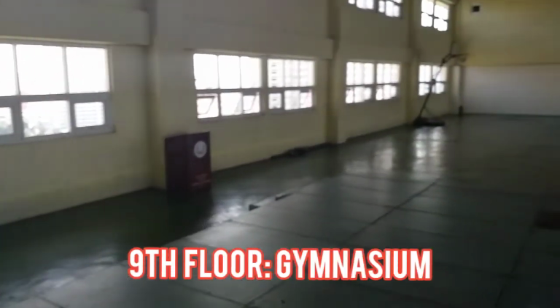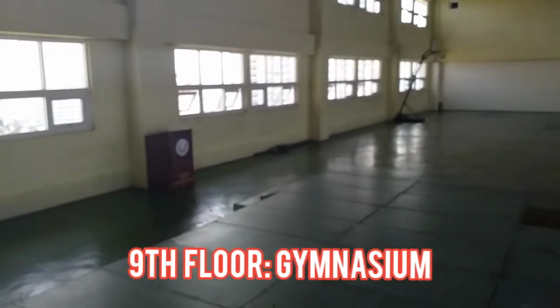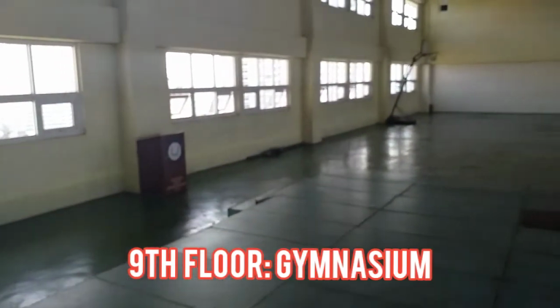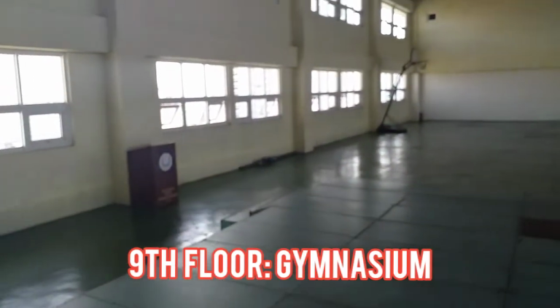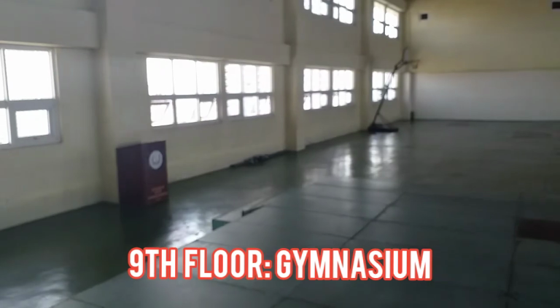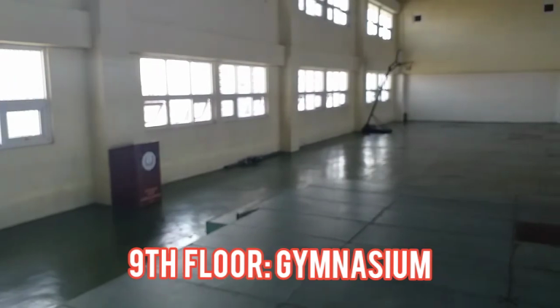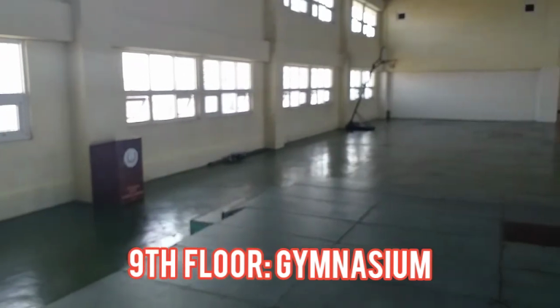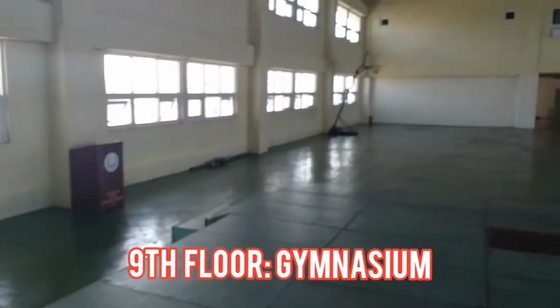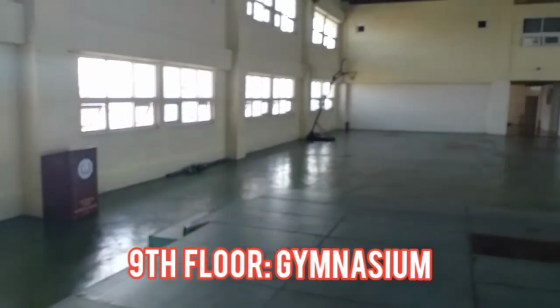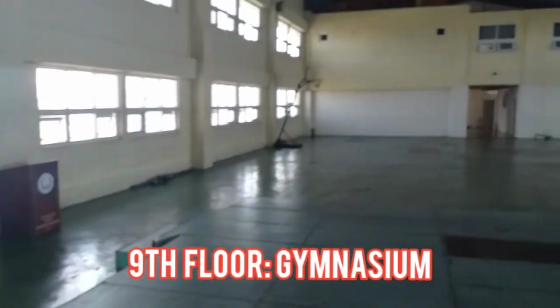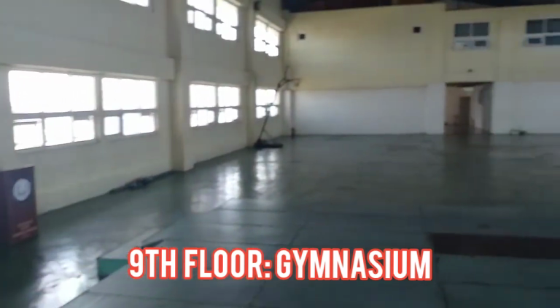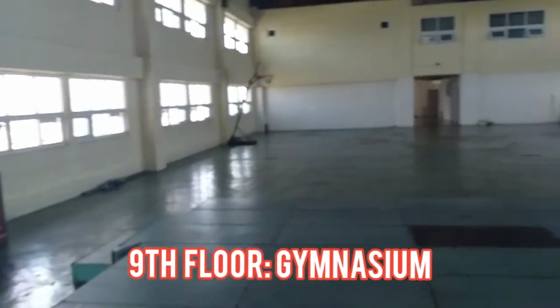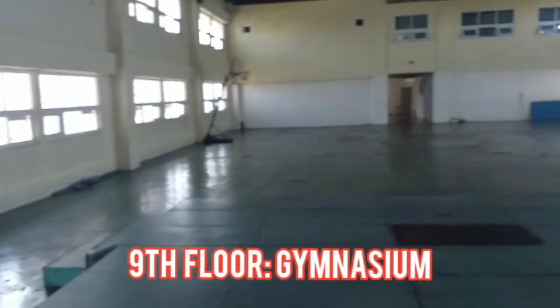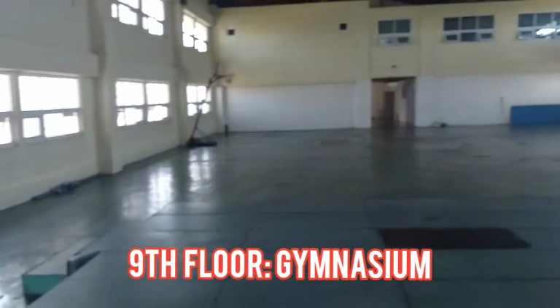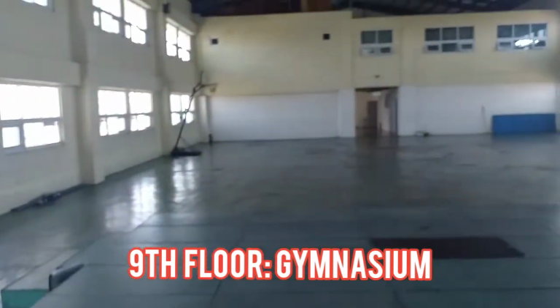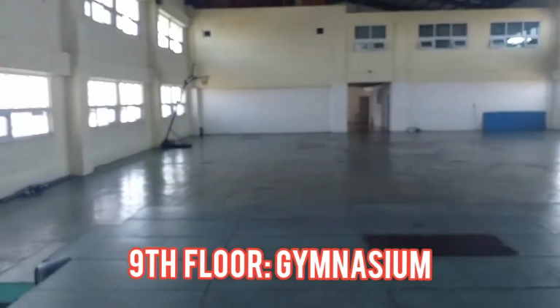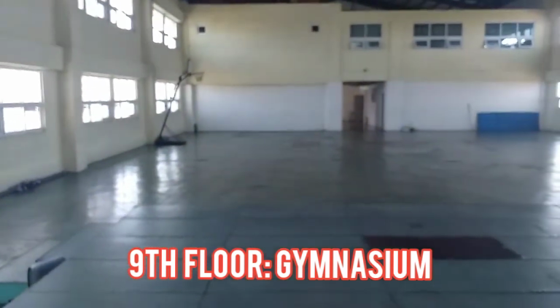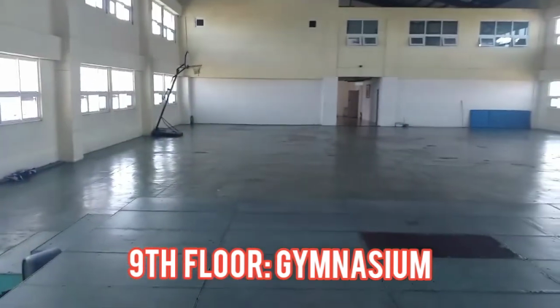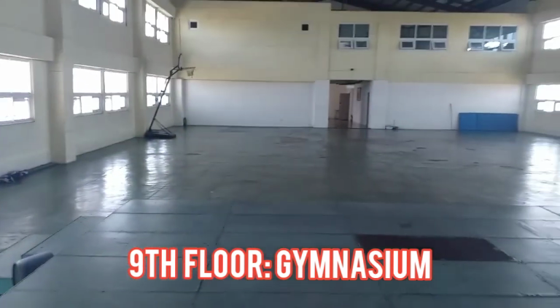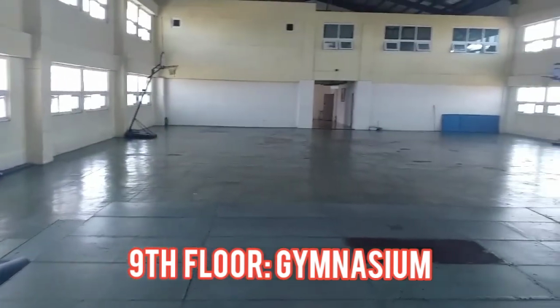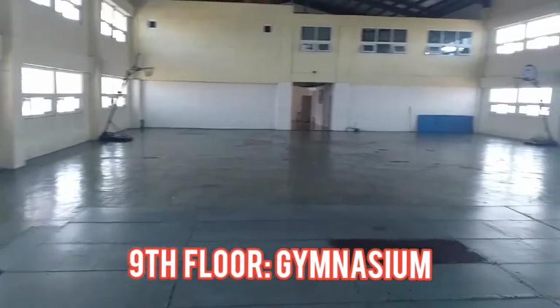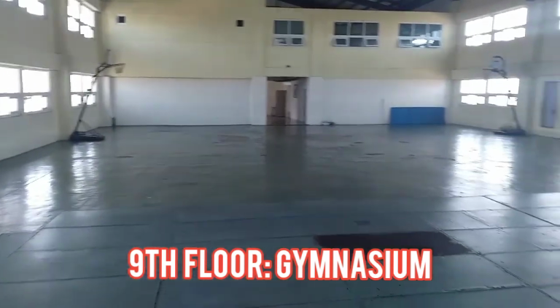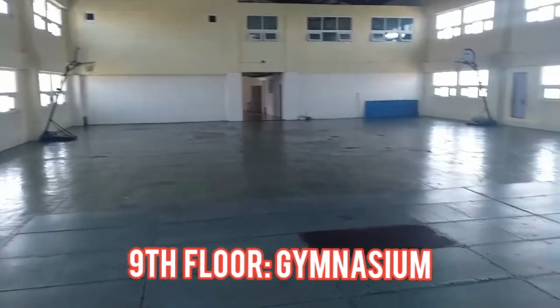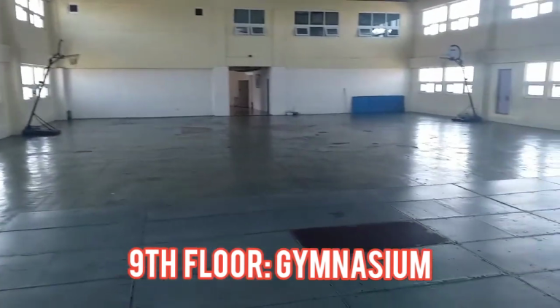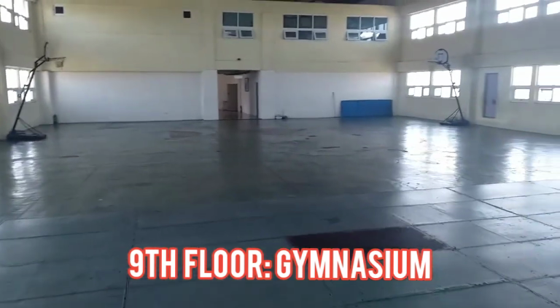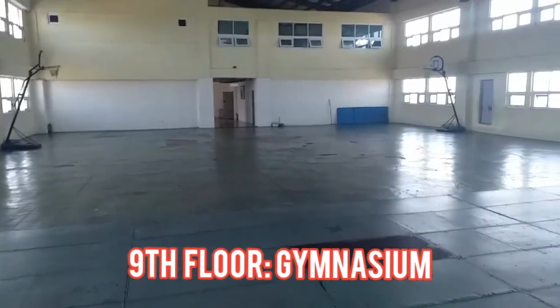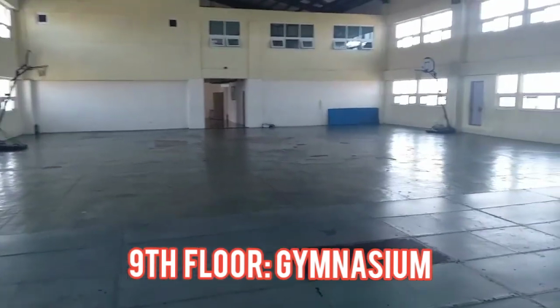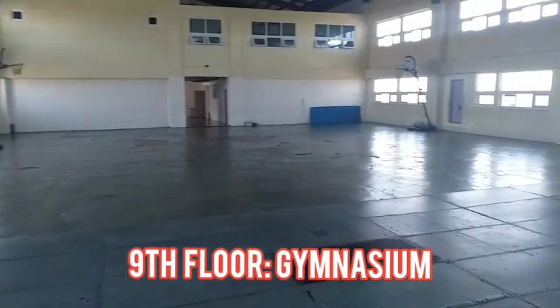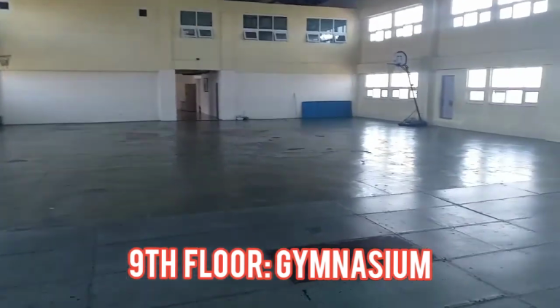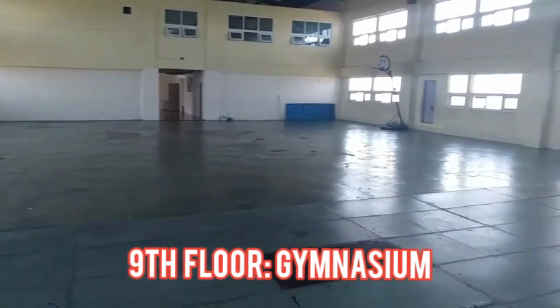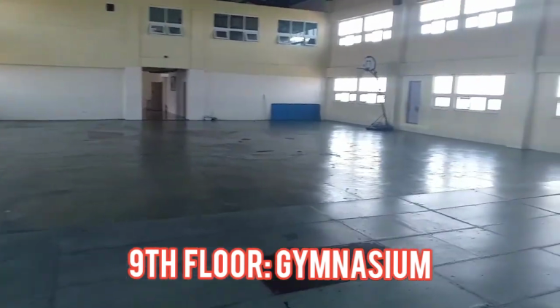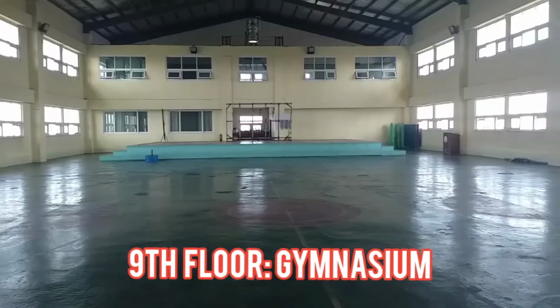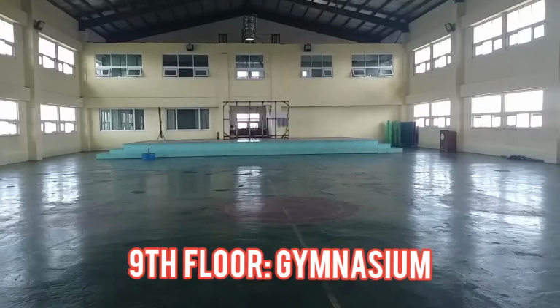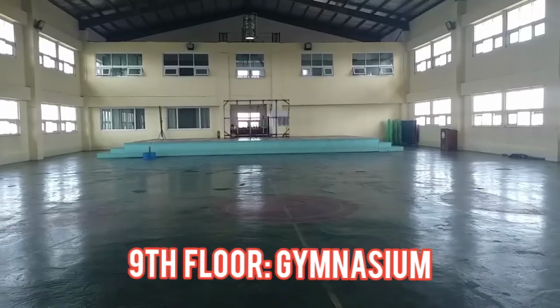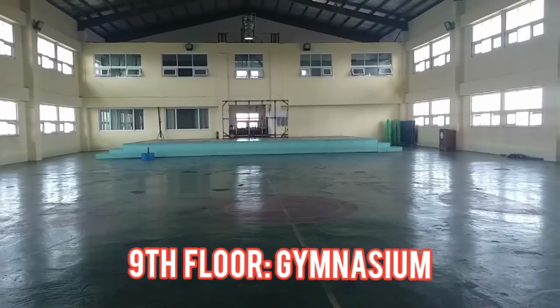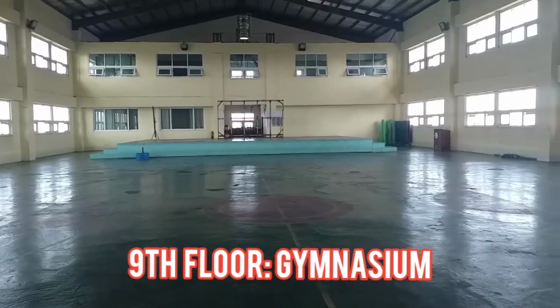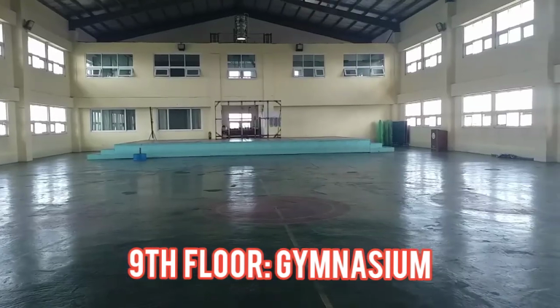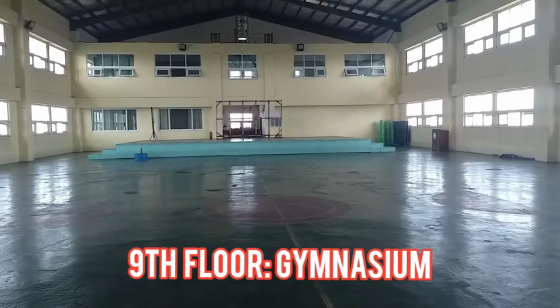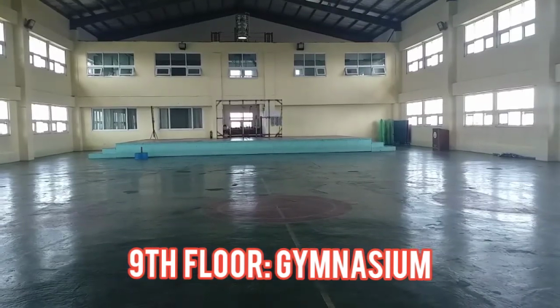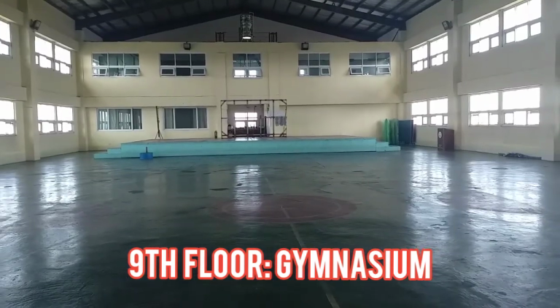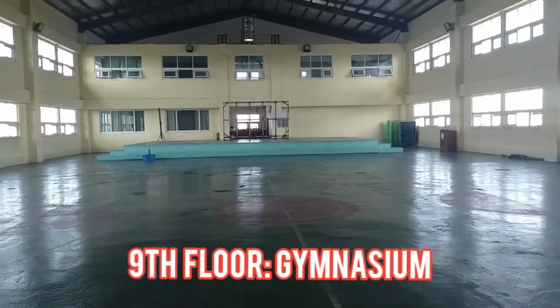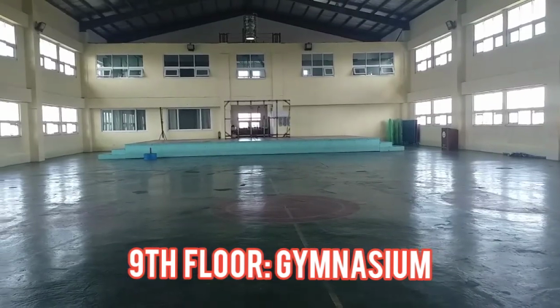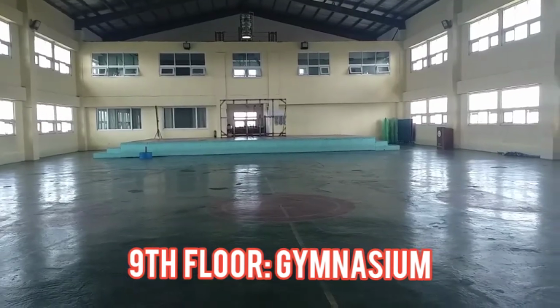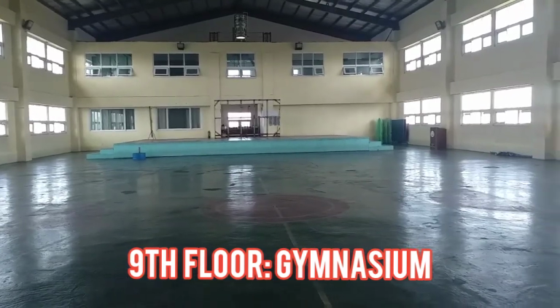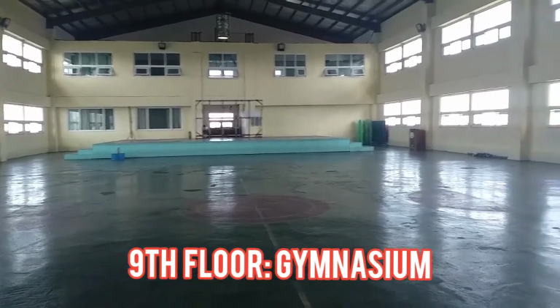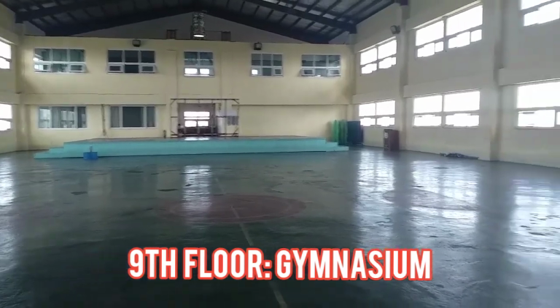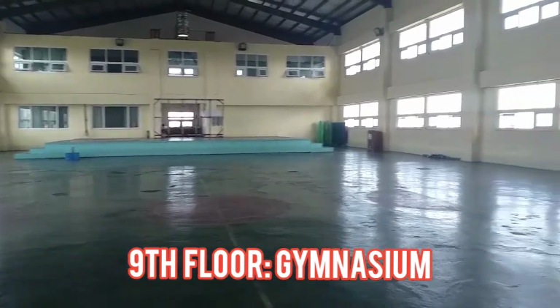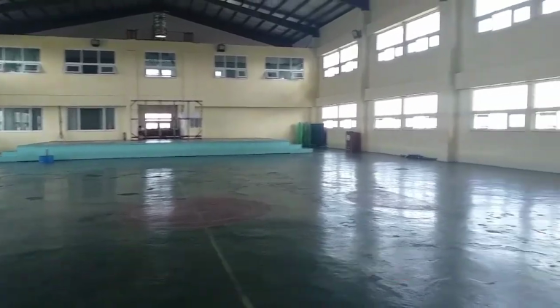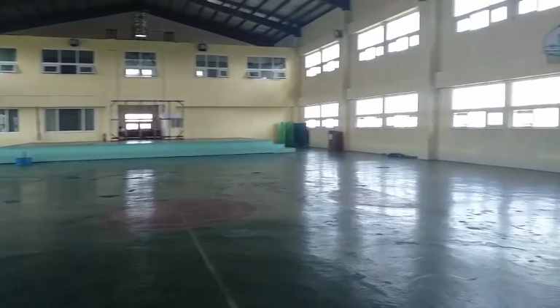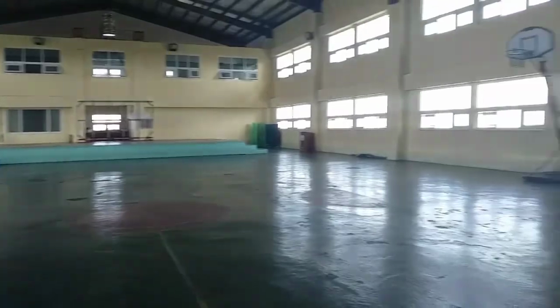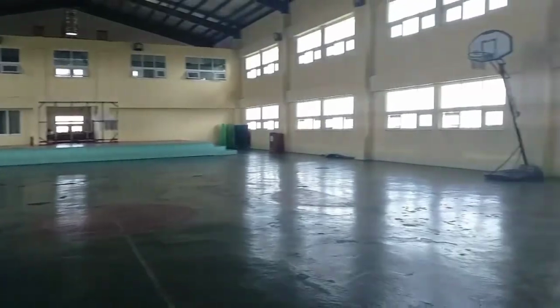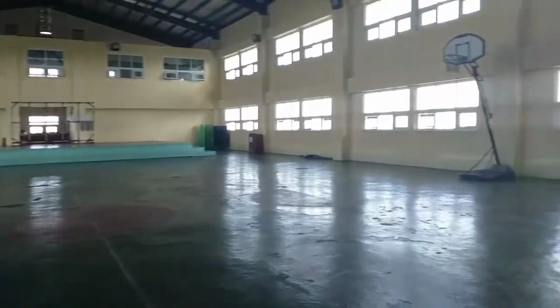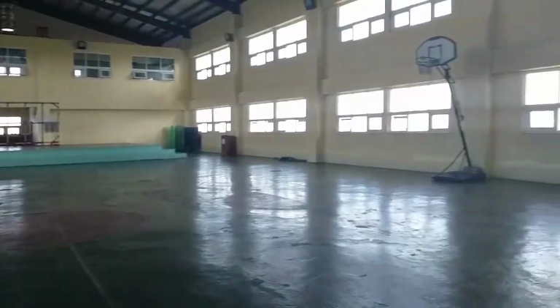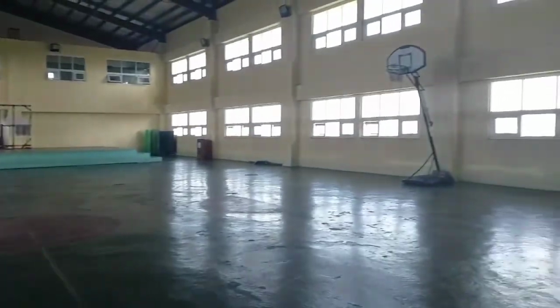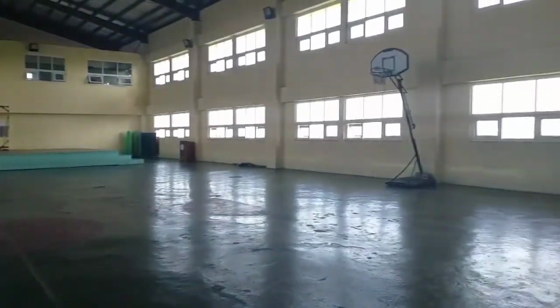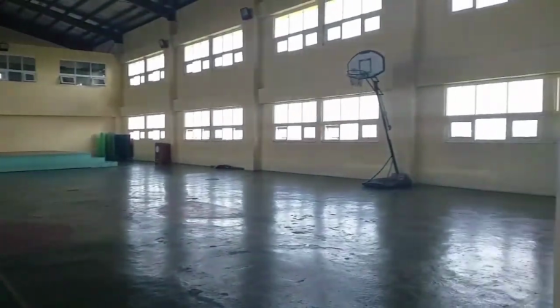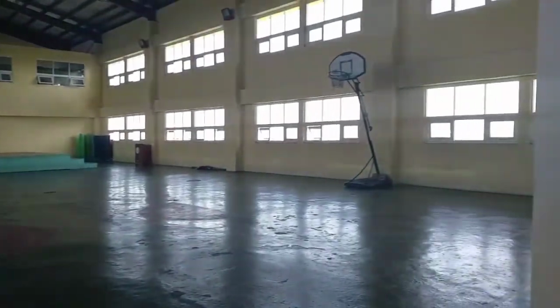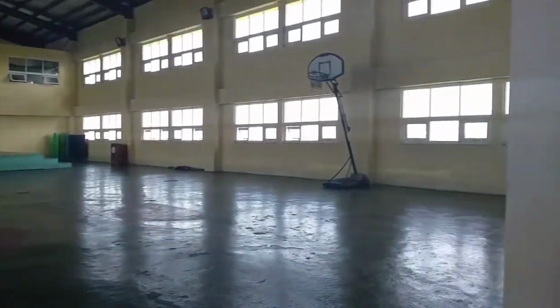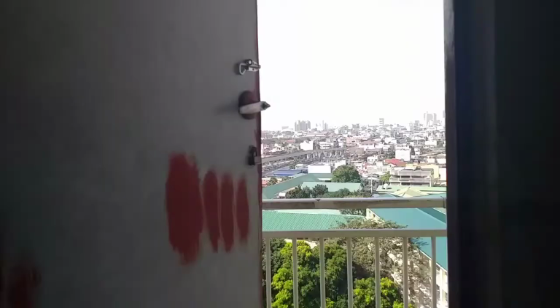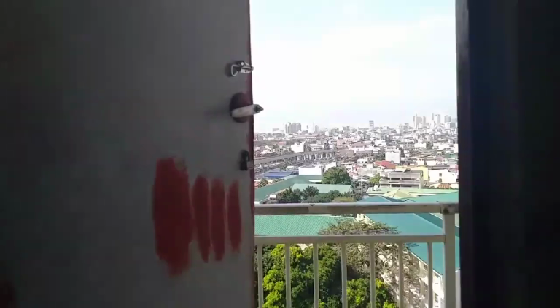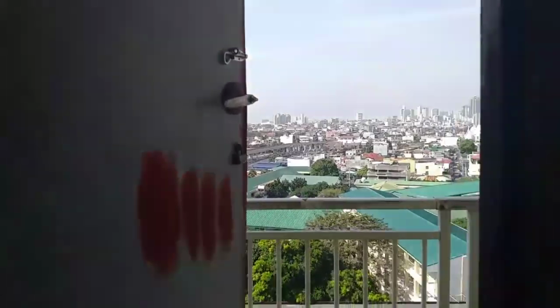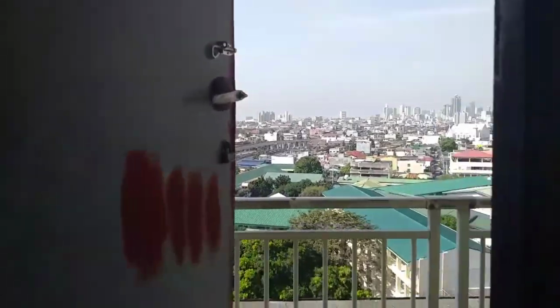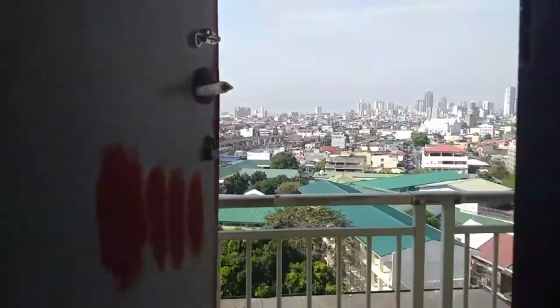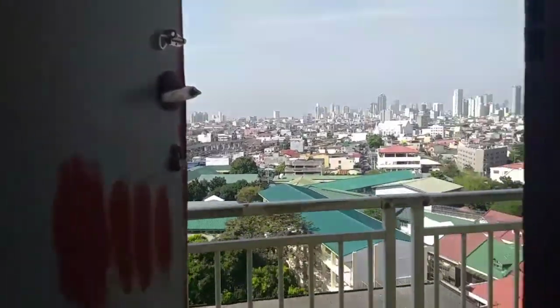The ninth floor is the recreation area where you can have your physical activities, sport activities, occasions, and events.